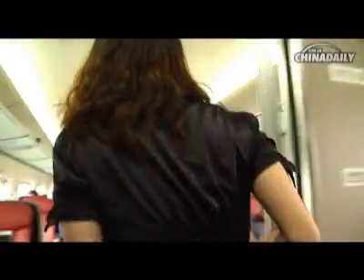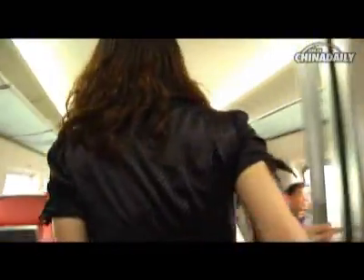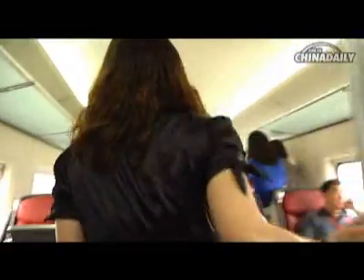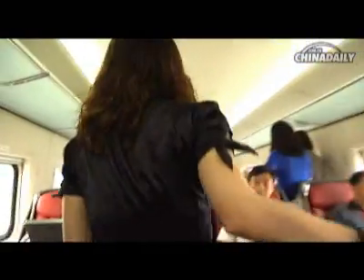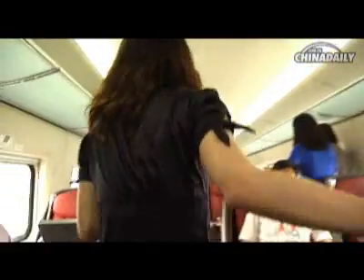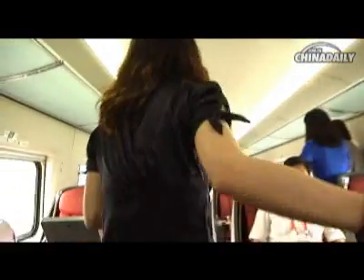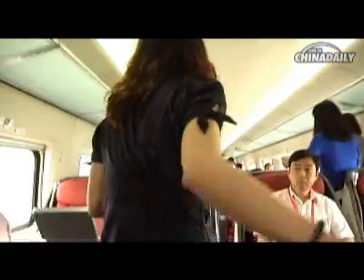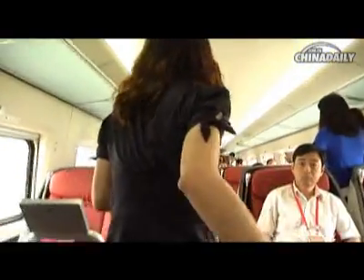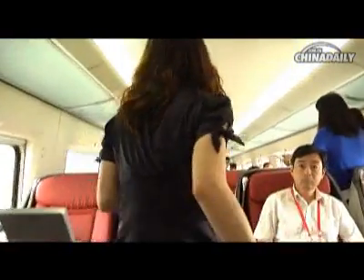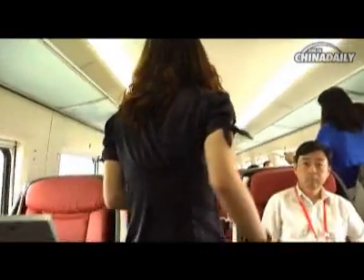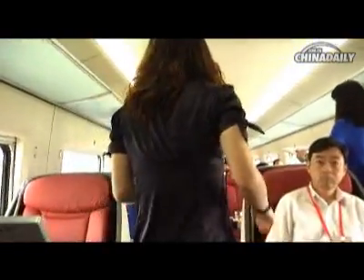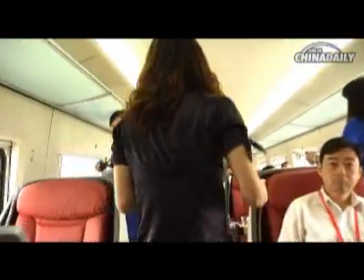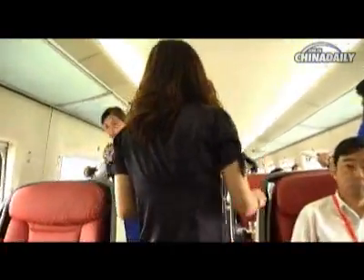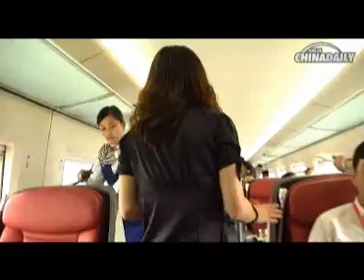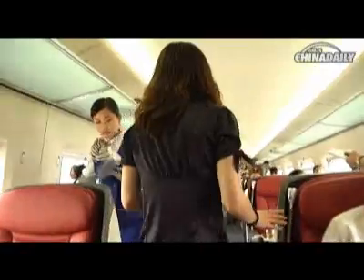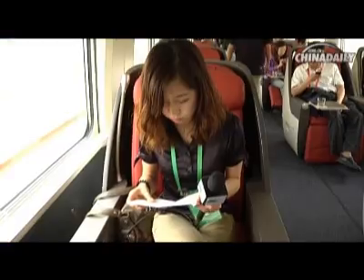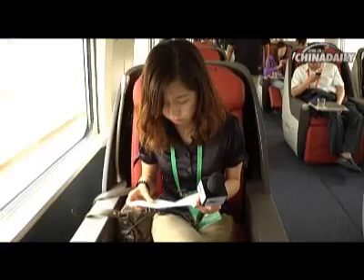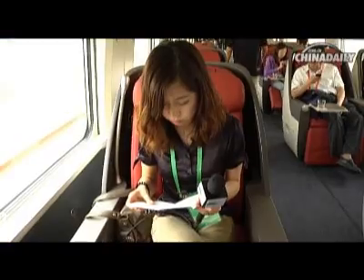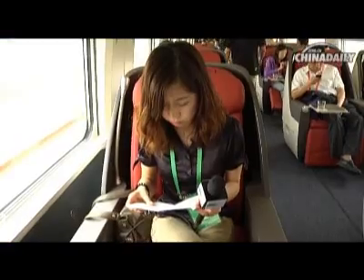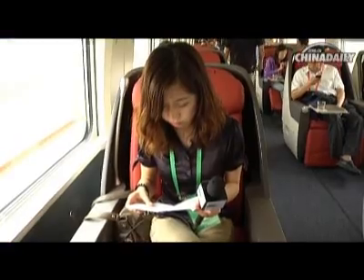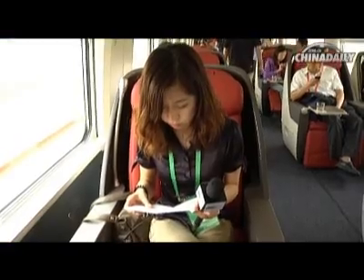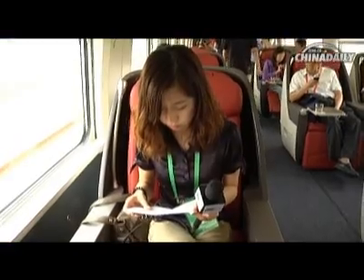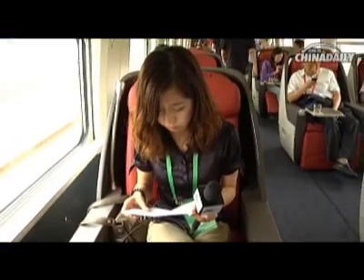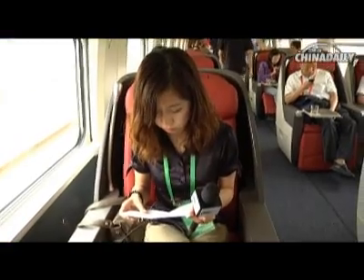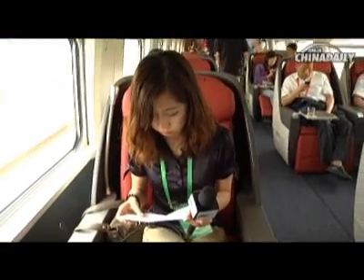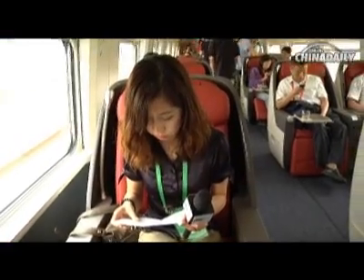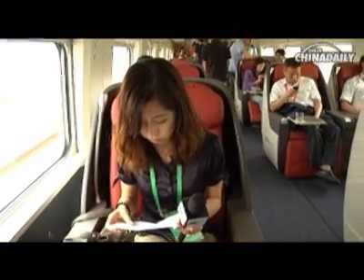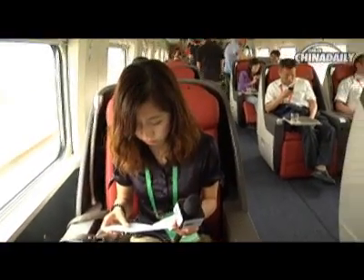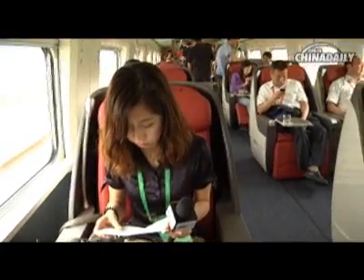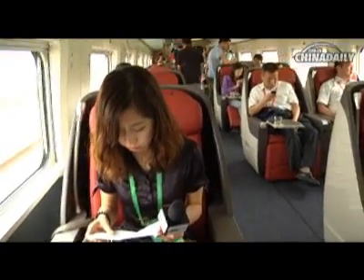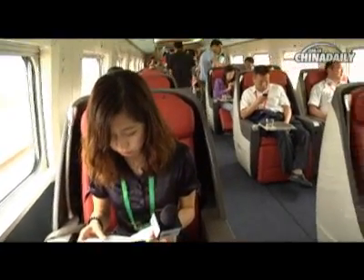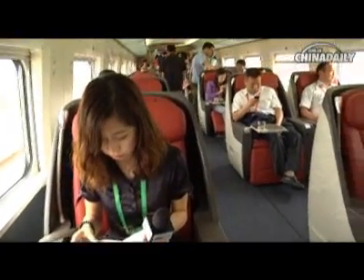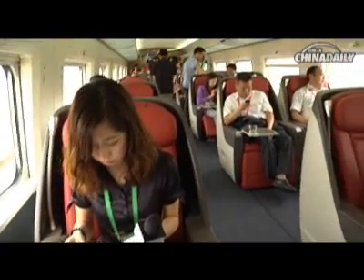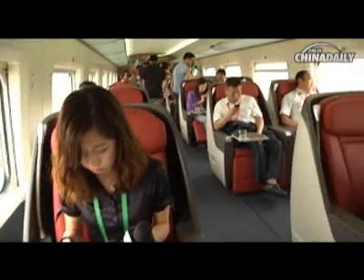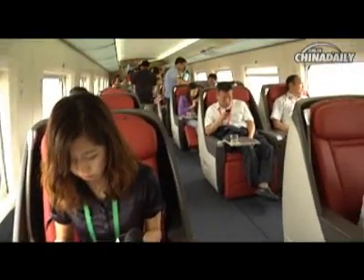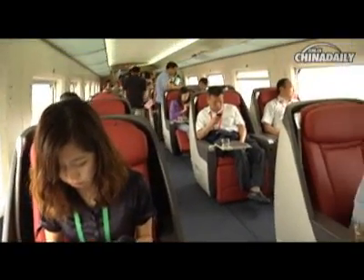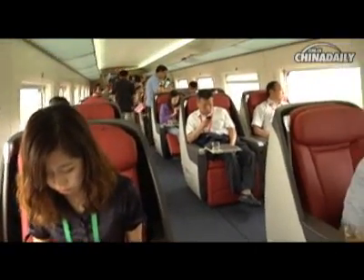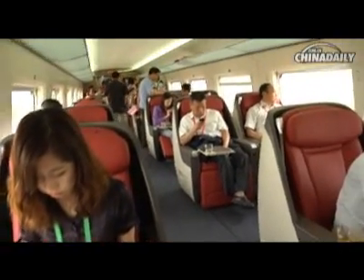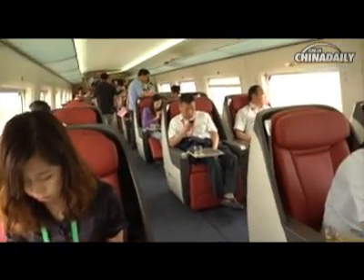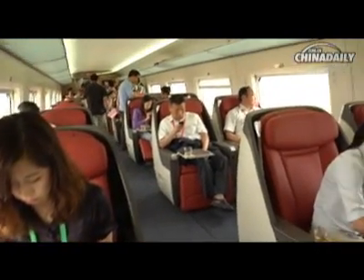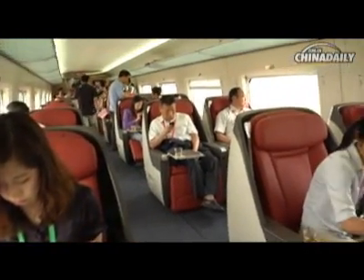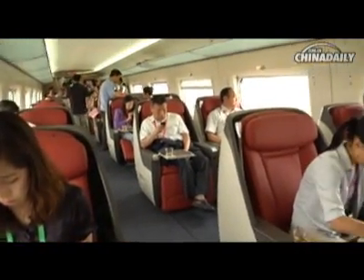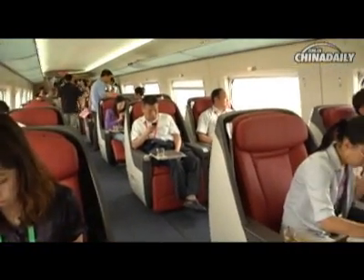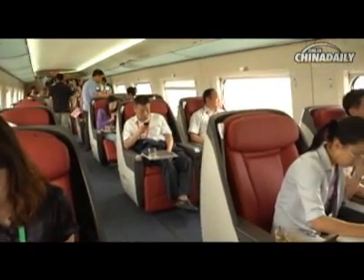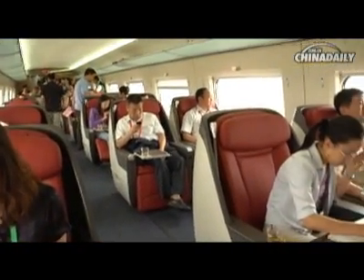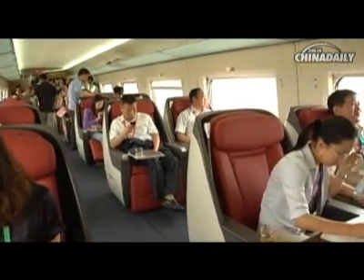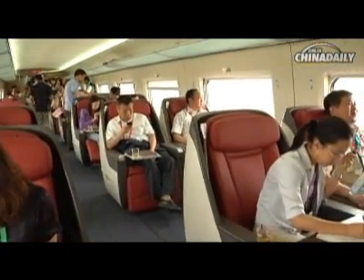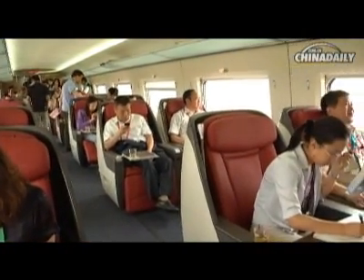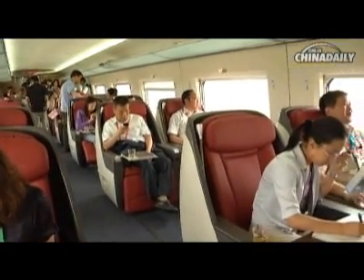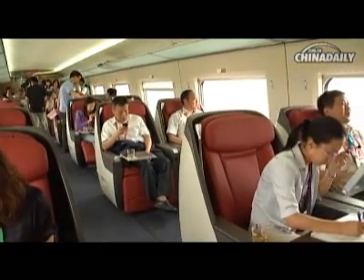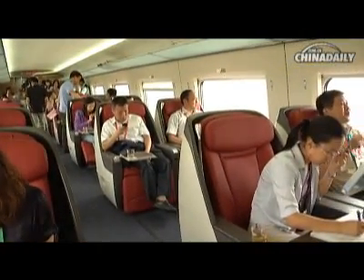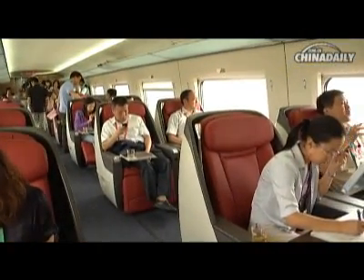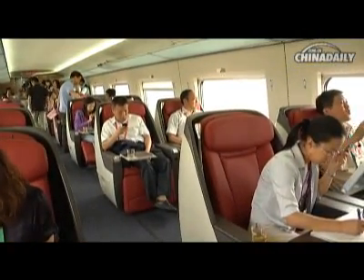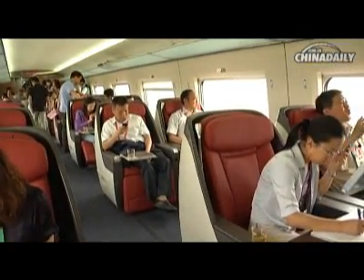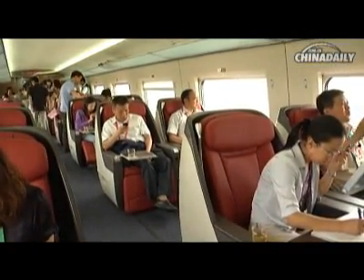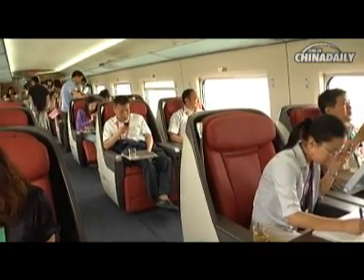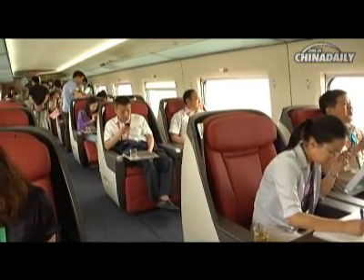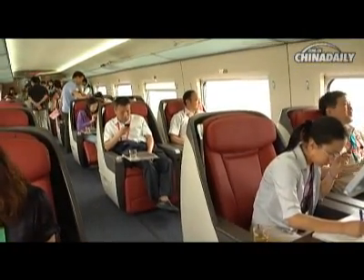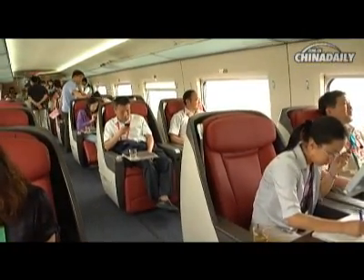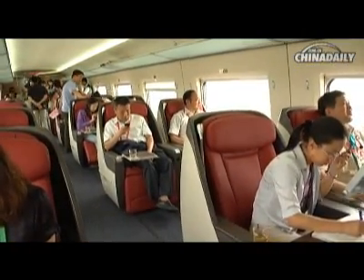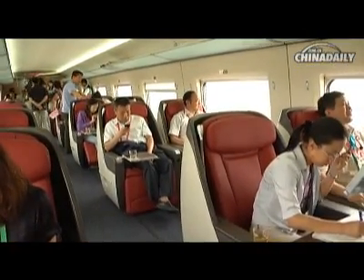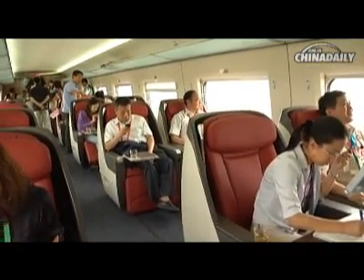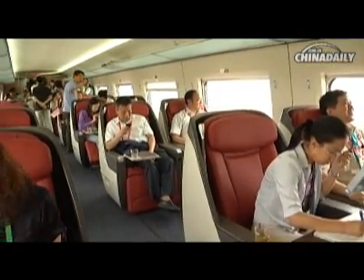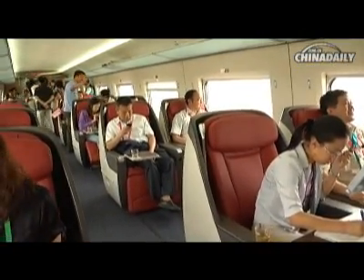The Business Class car contains 24 seats that resemble a plane's Business Class, but it's more spacious.